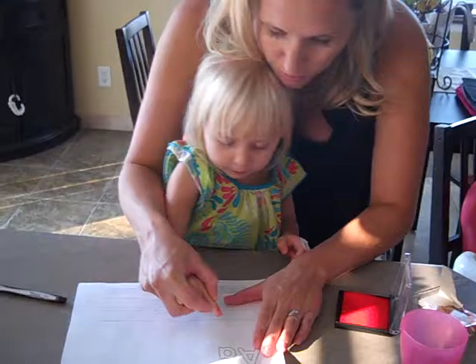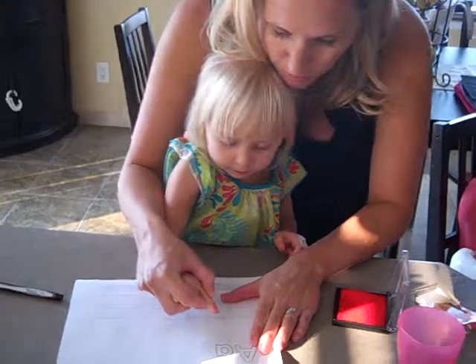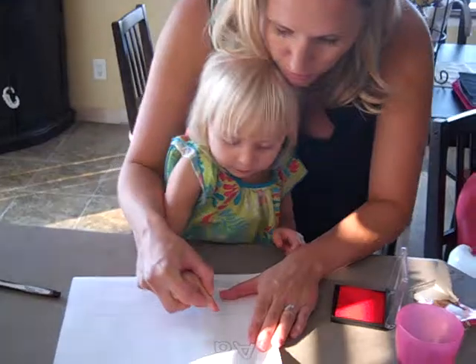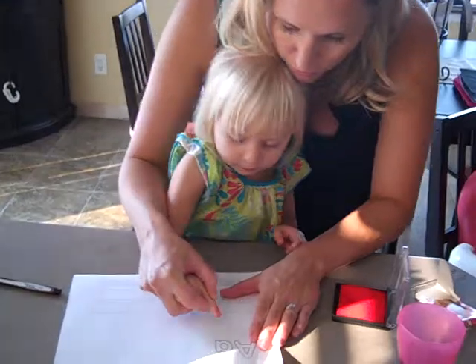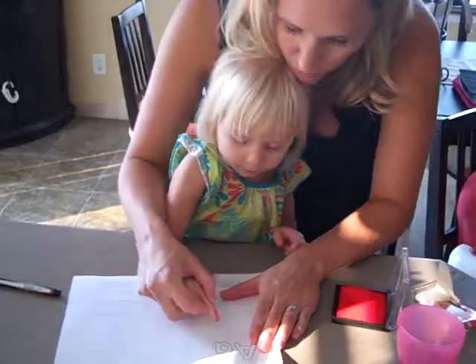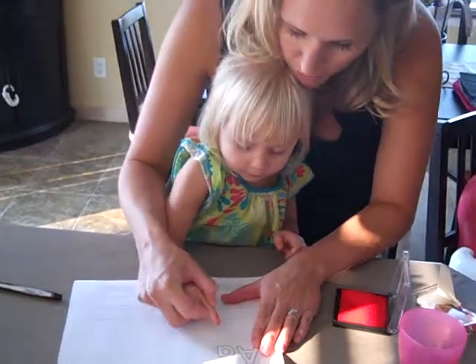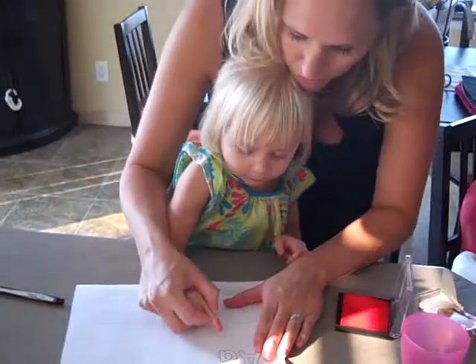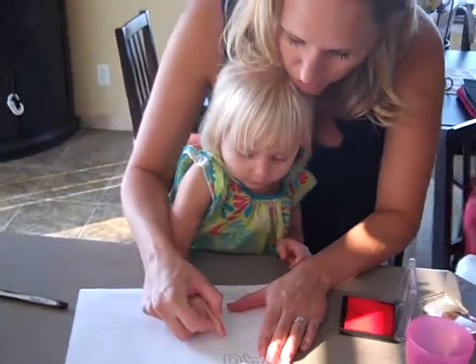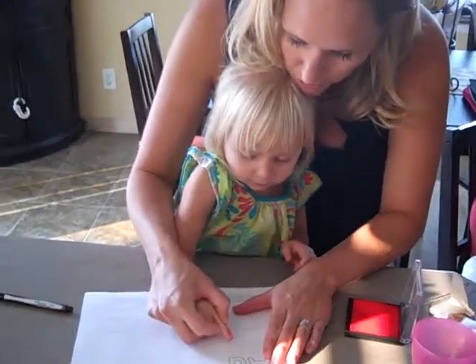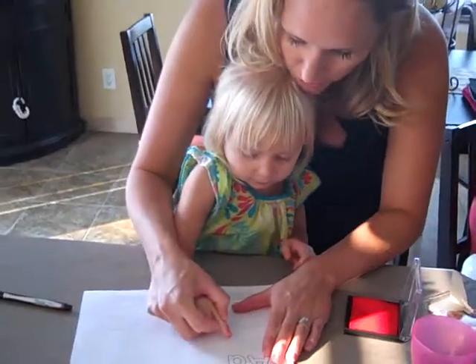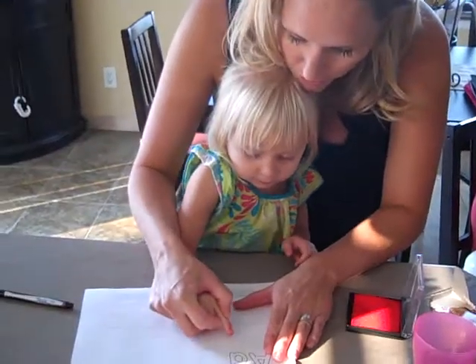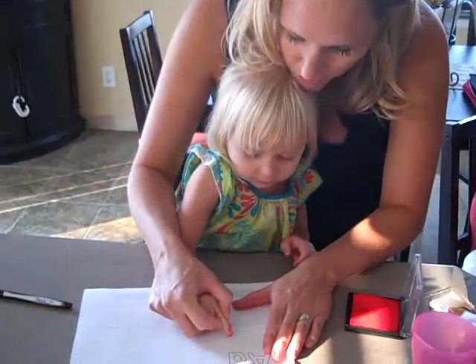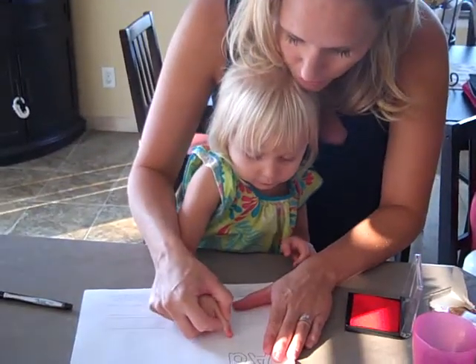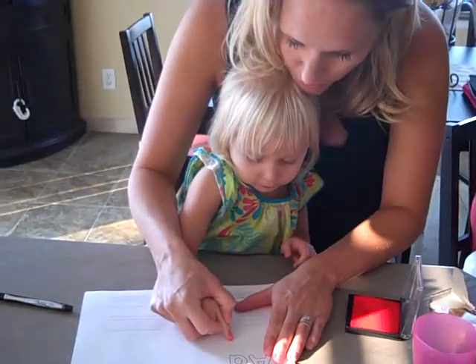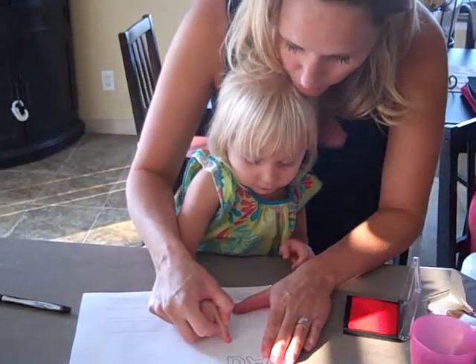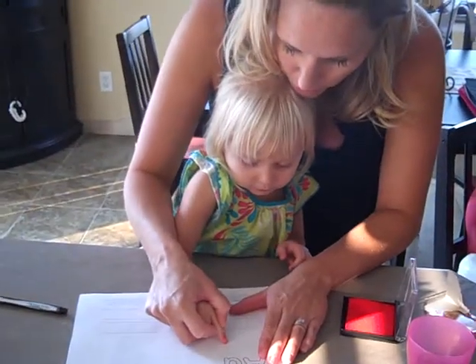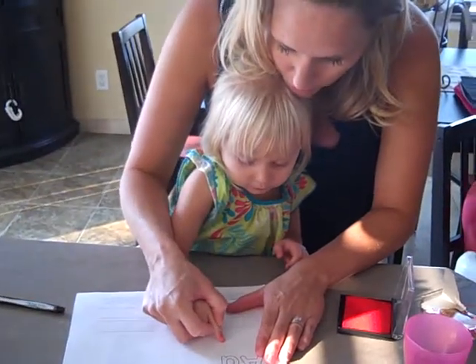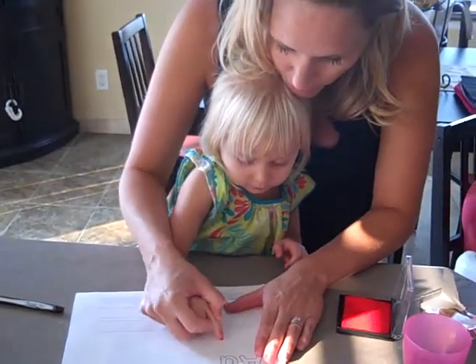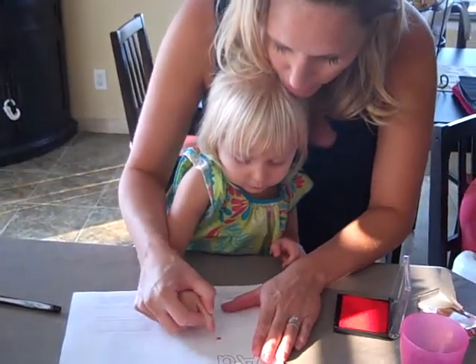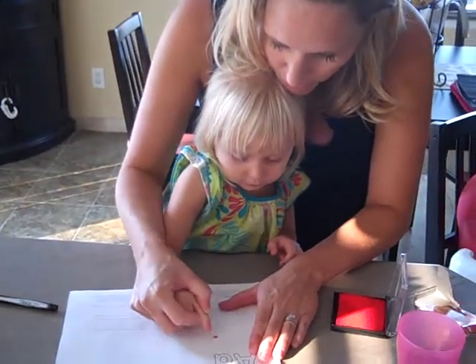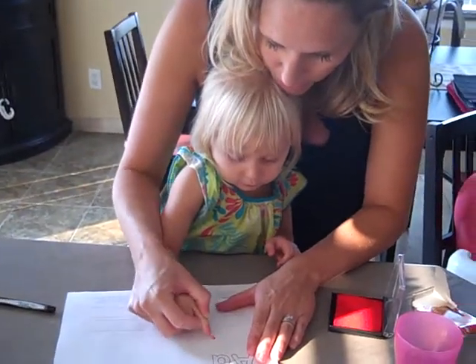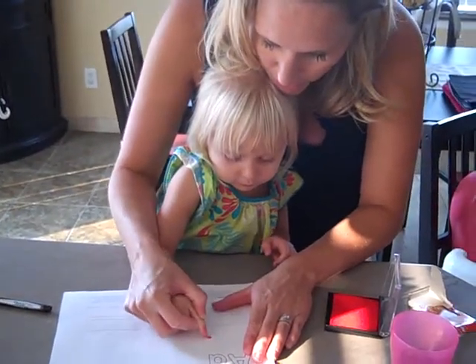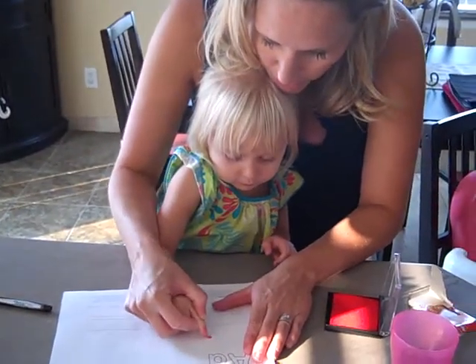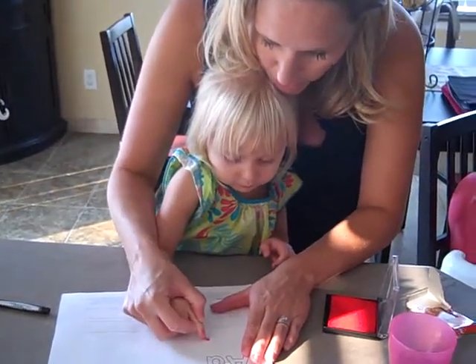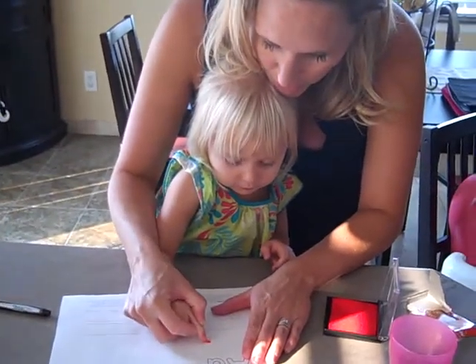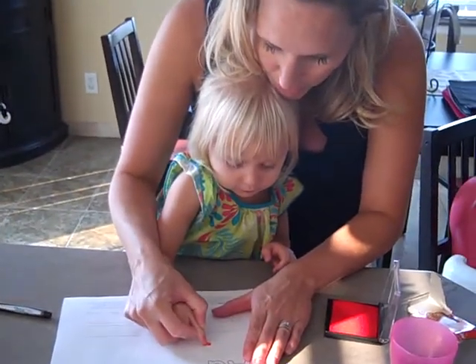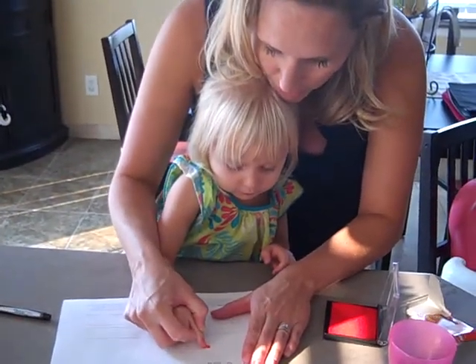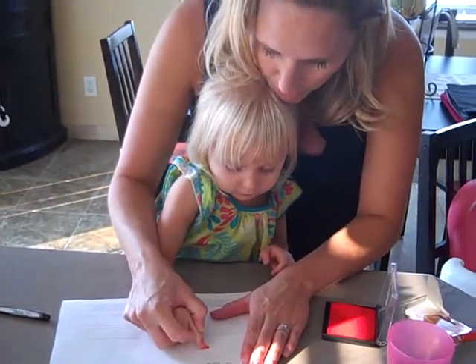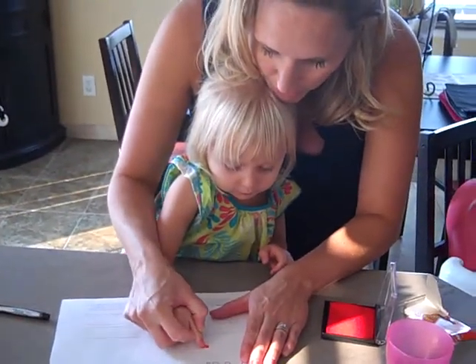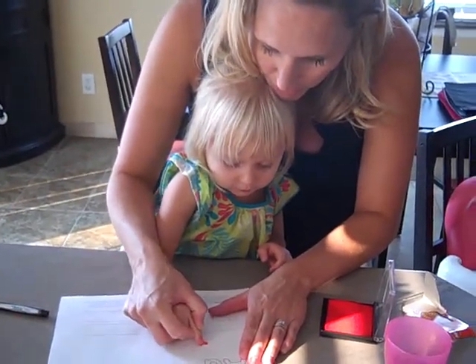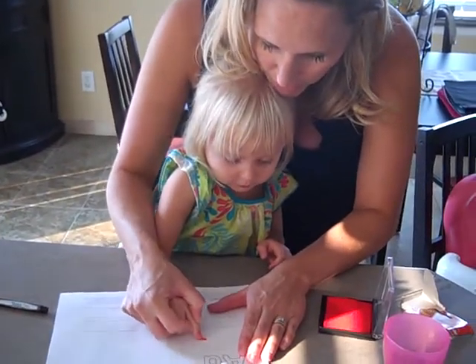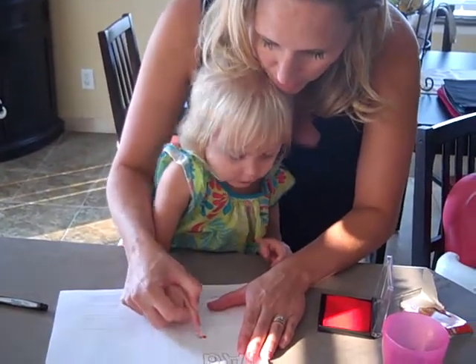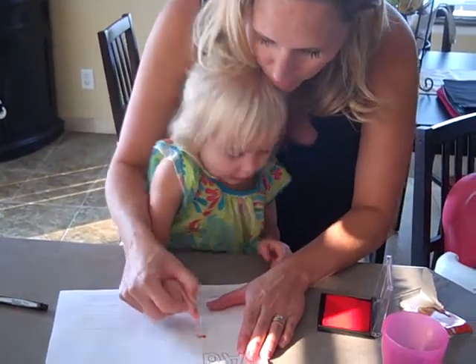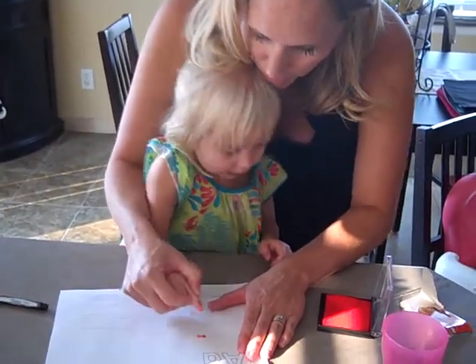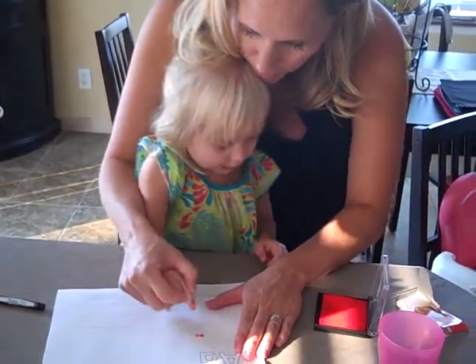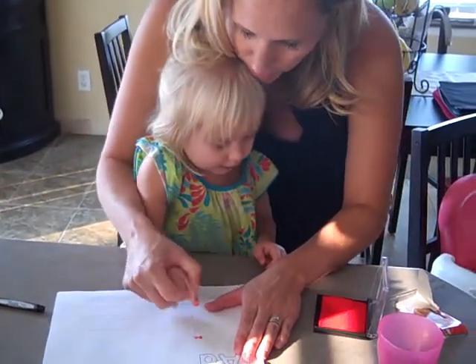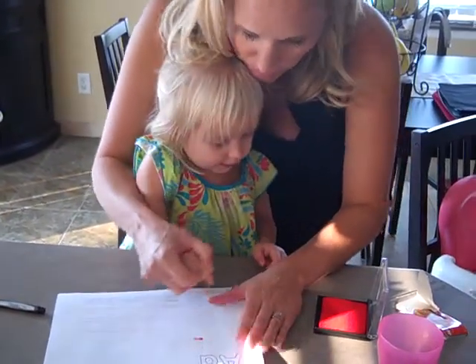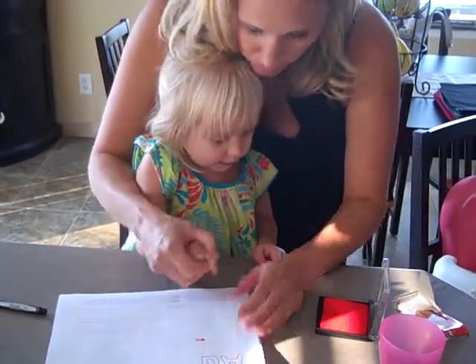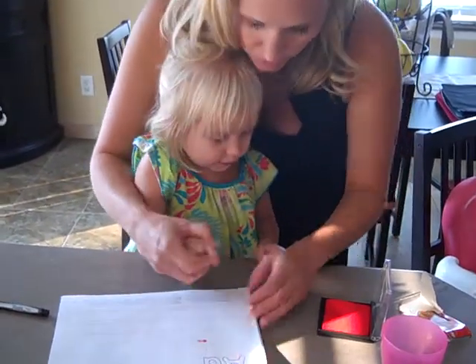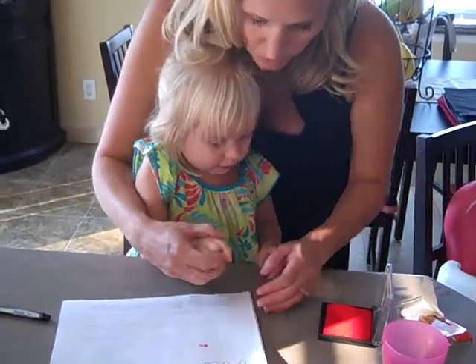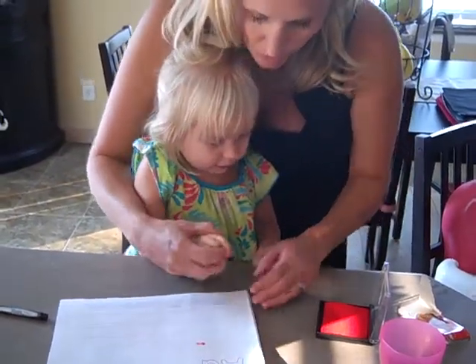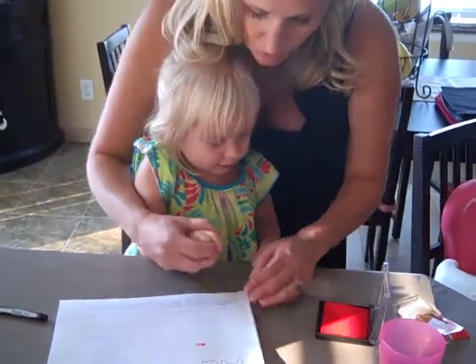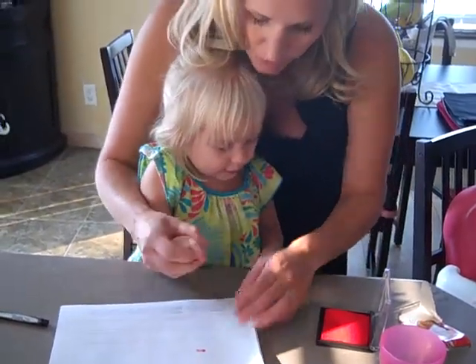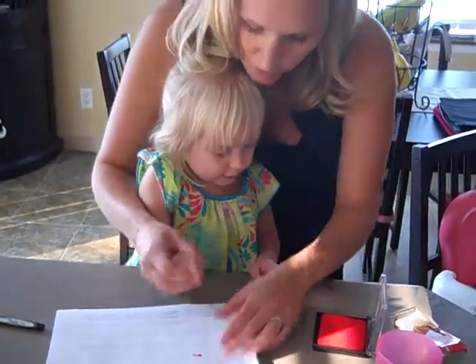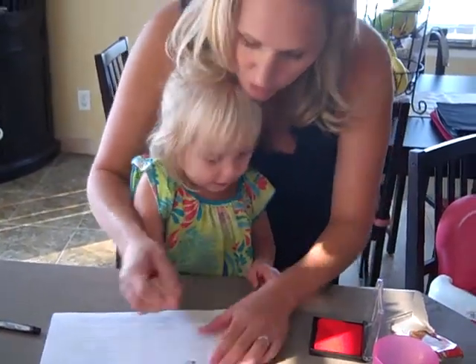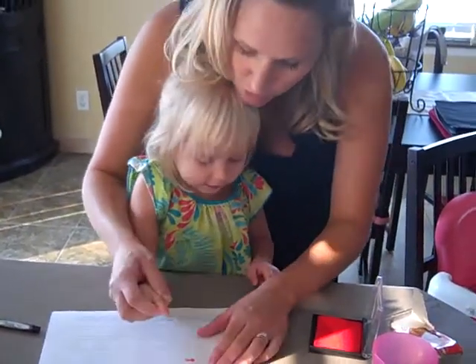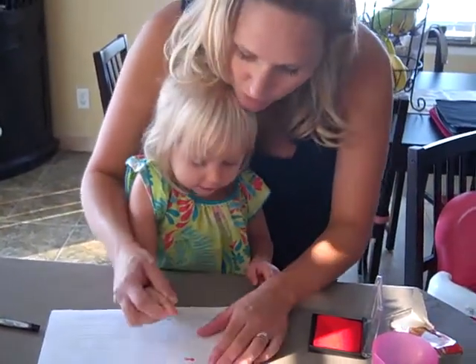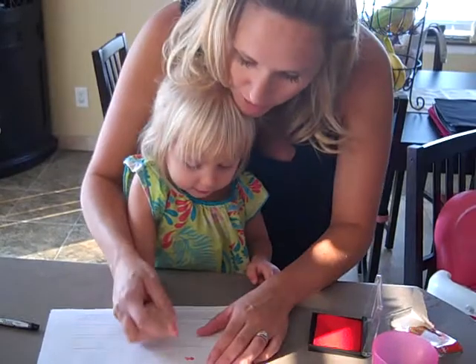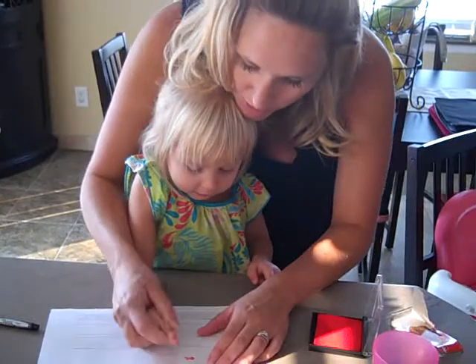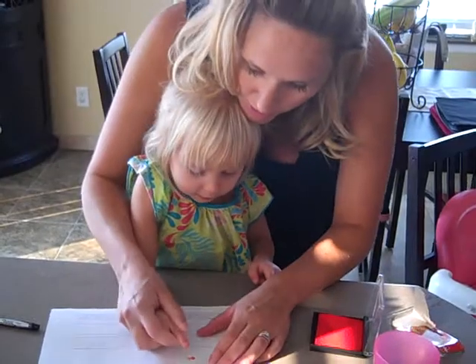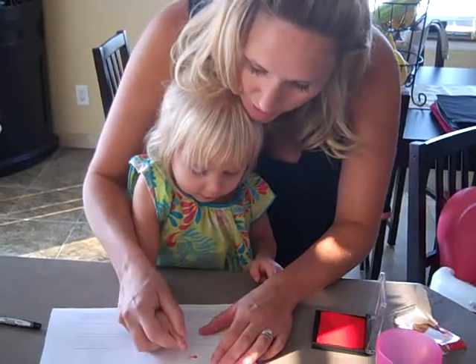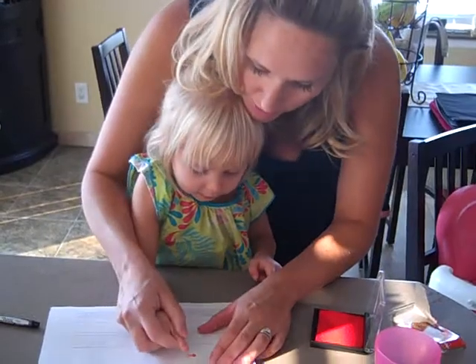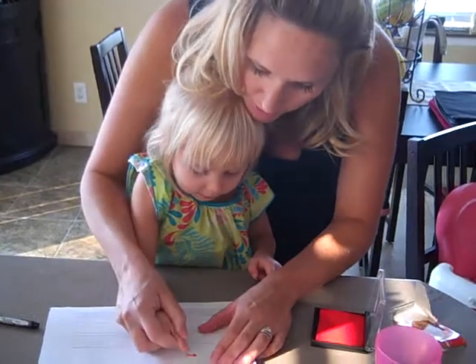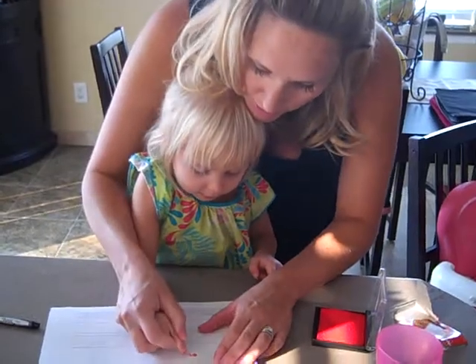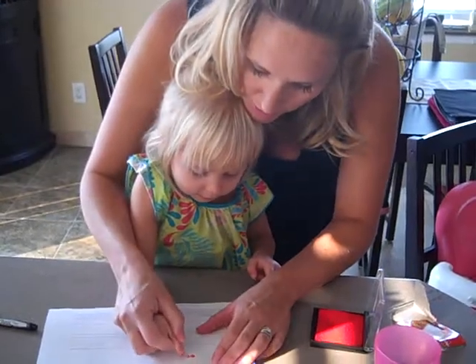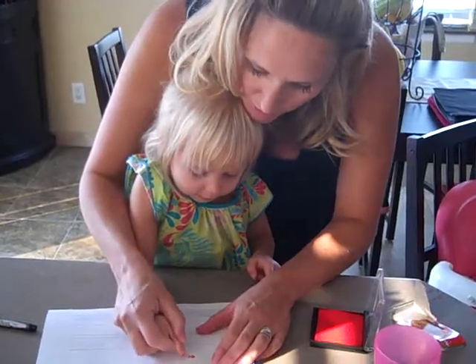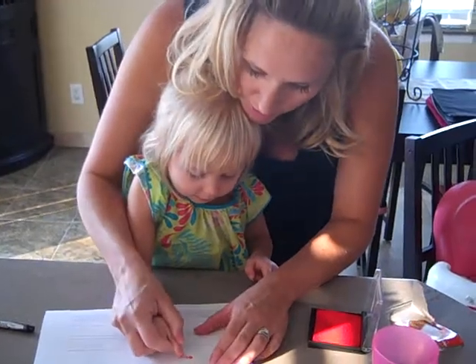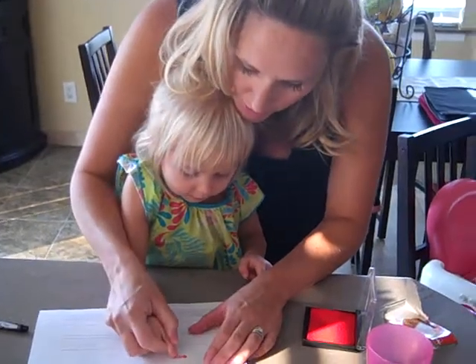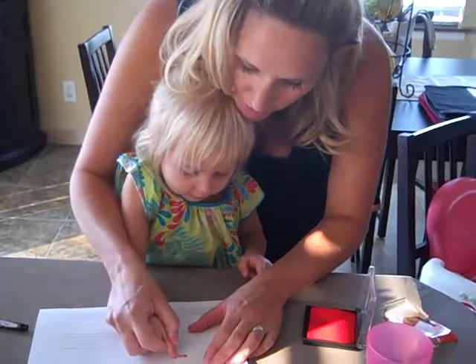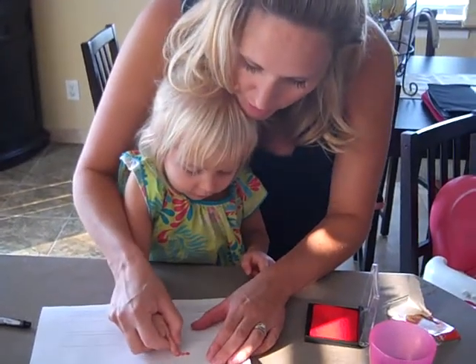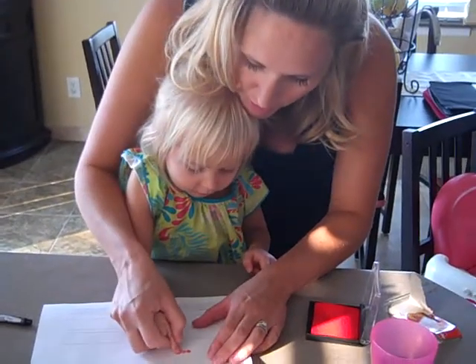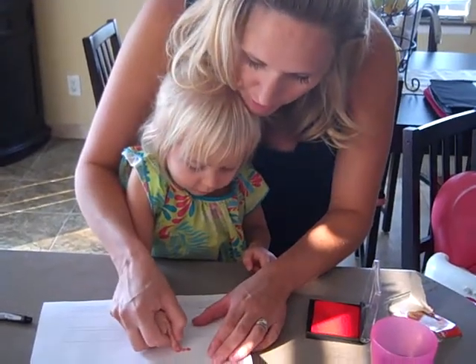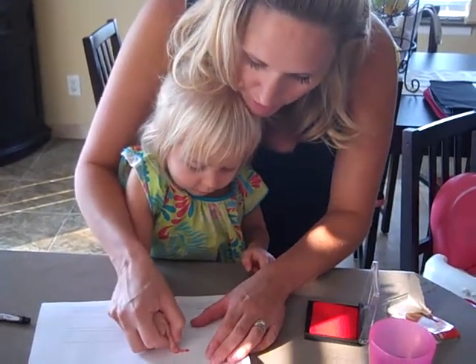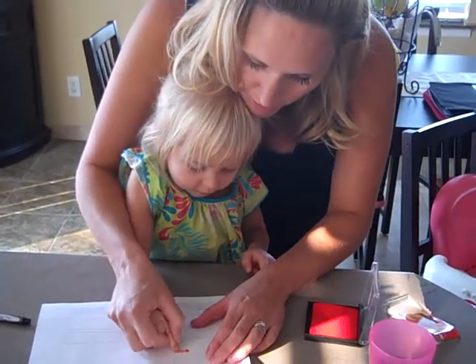We do three little dots. Ready? One, two — wait, you gotta do three. Three.